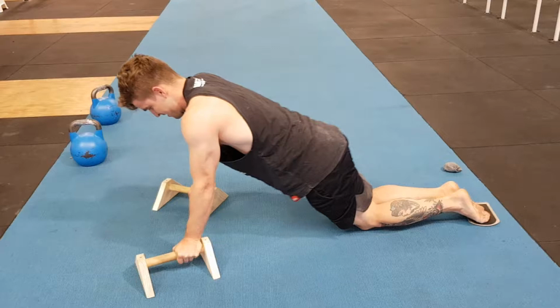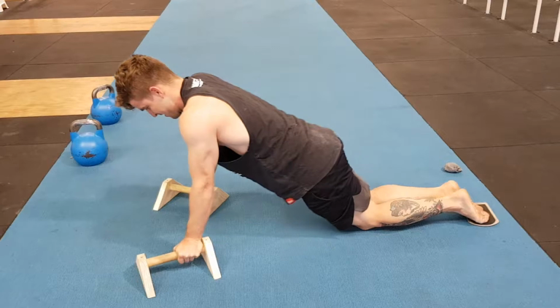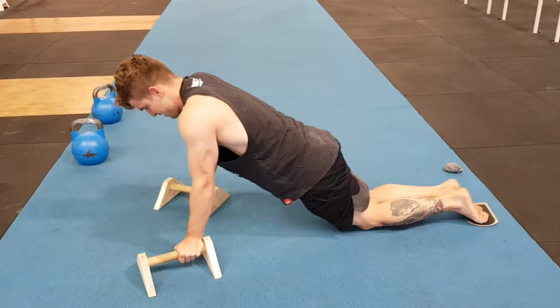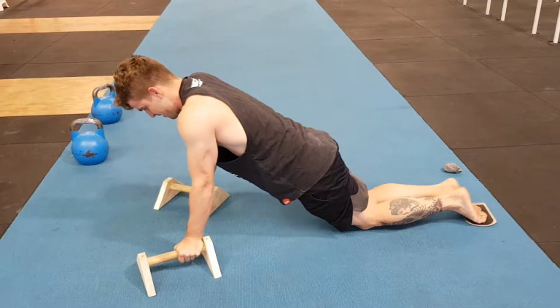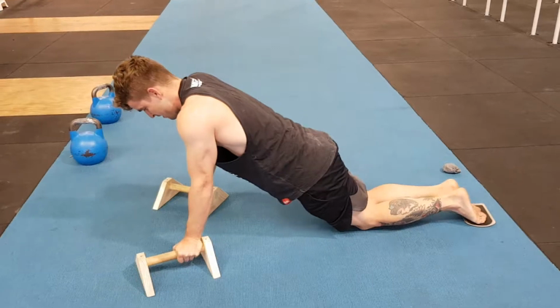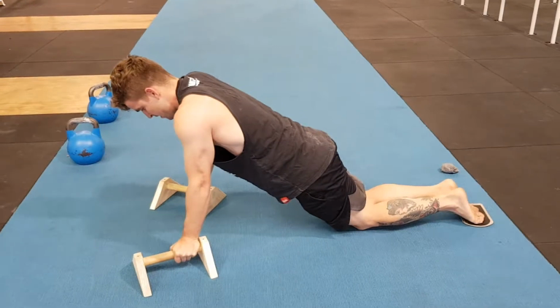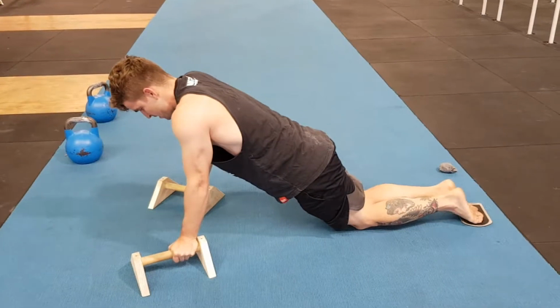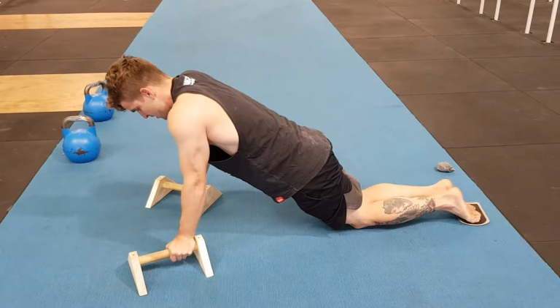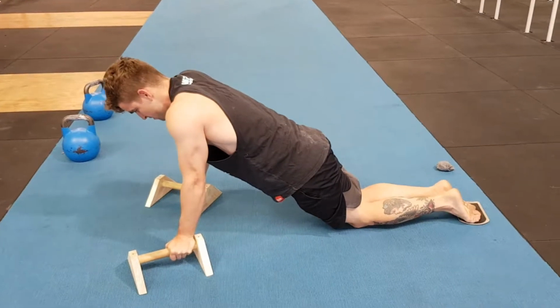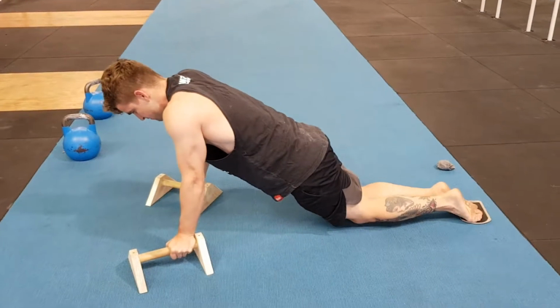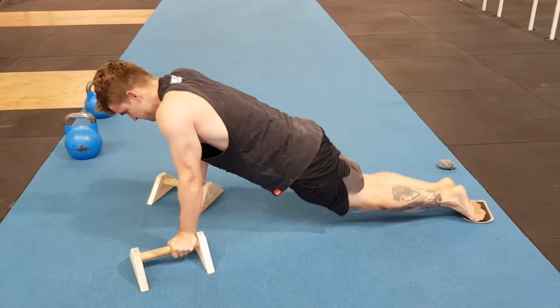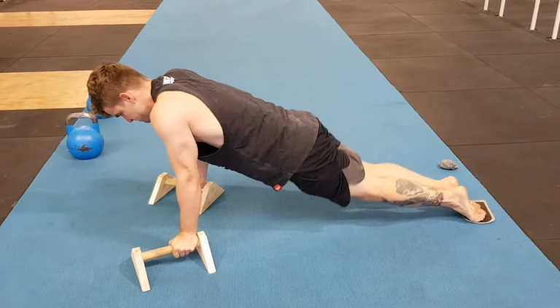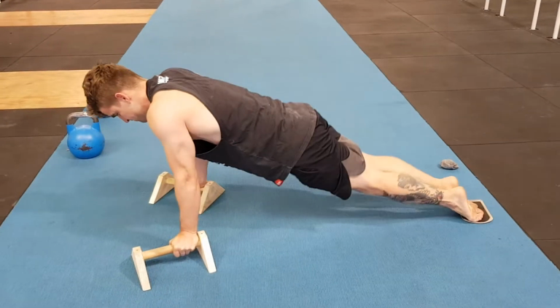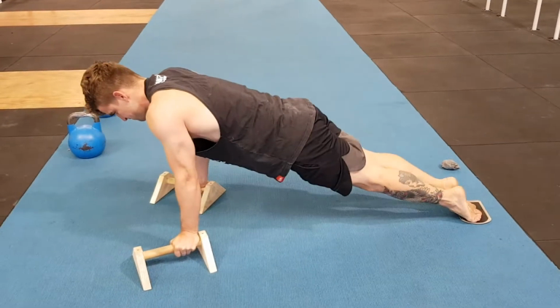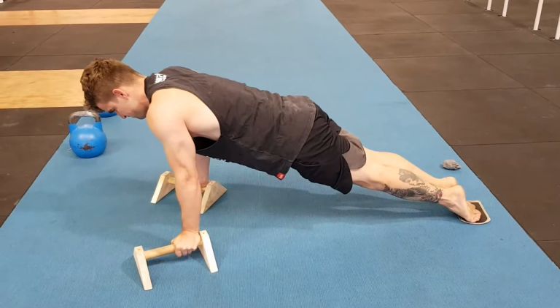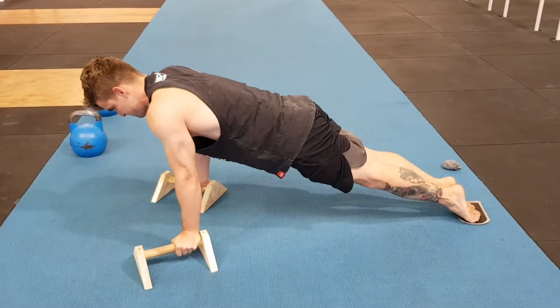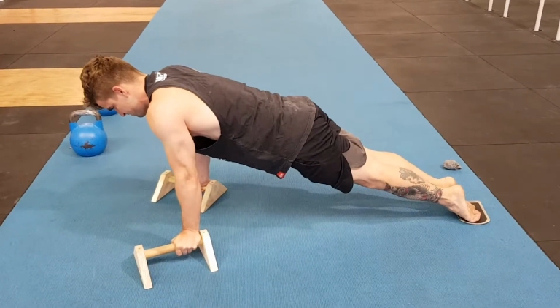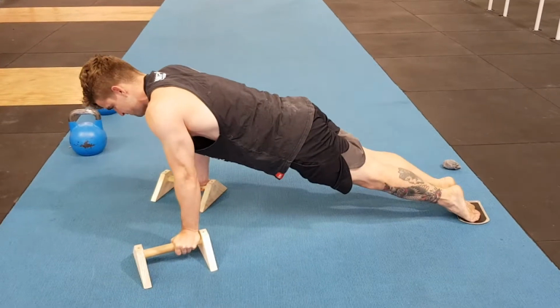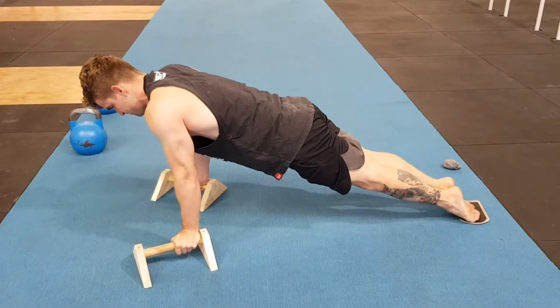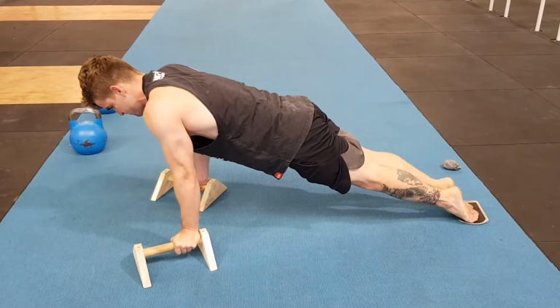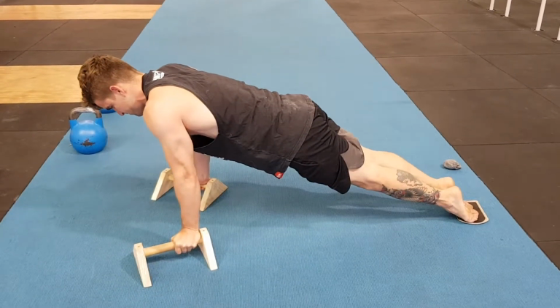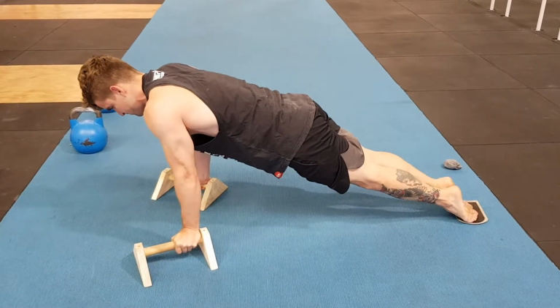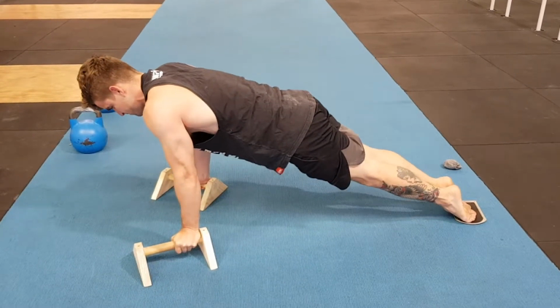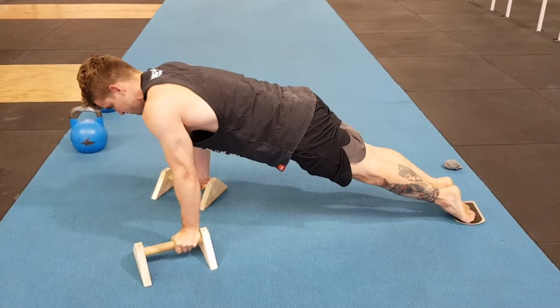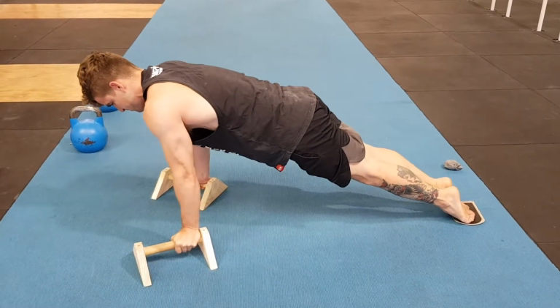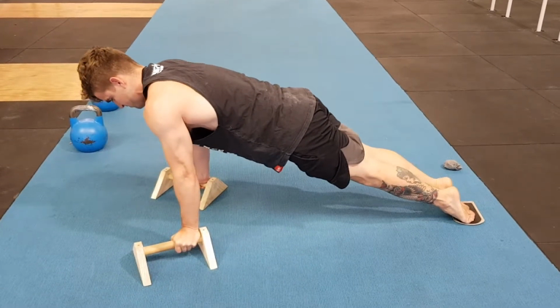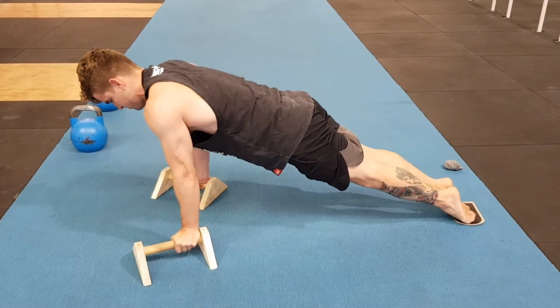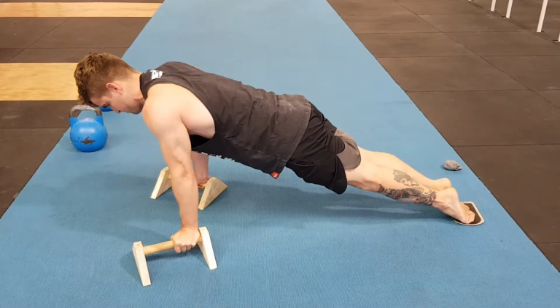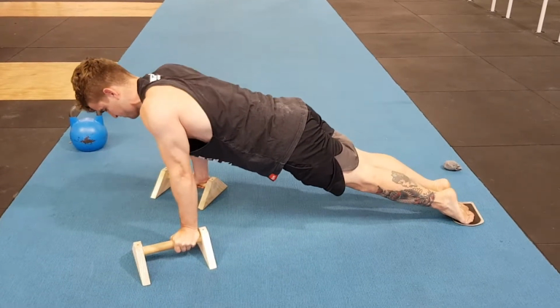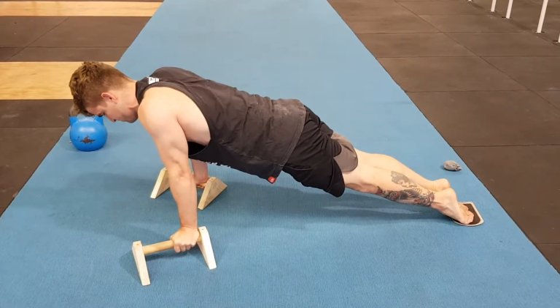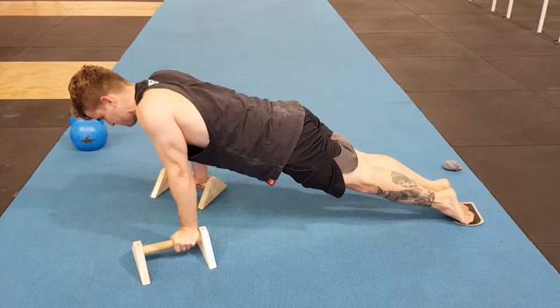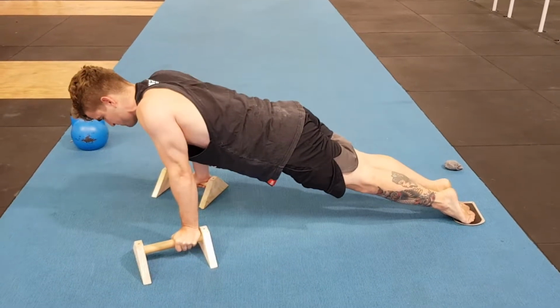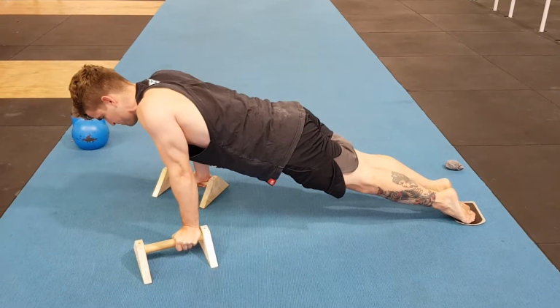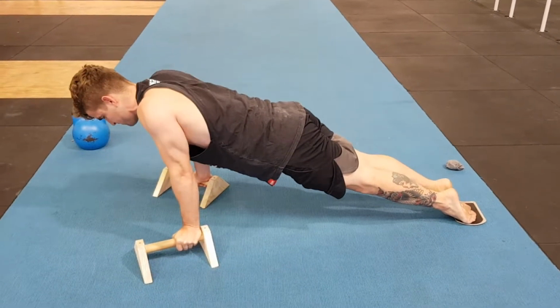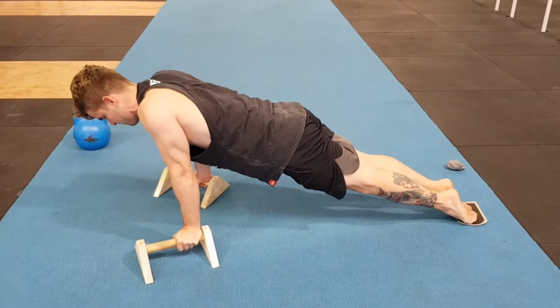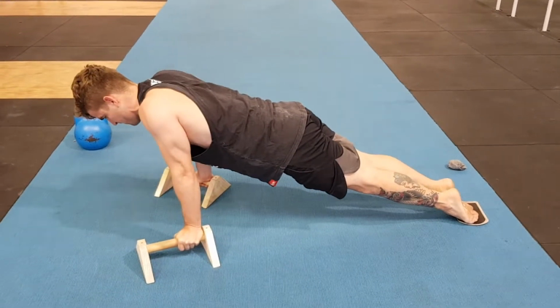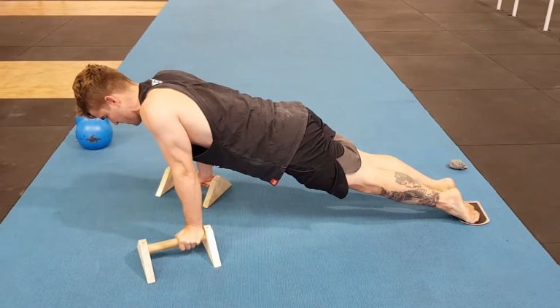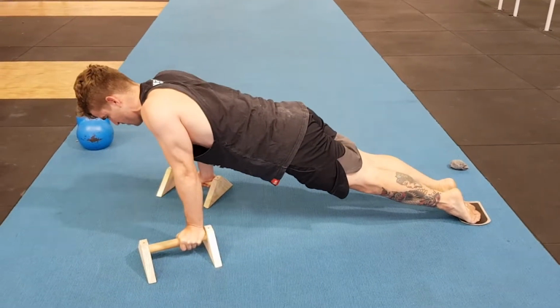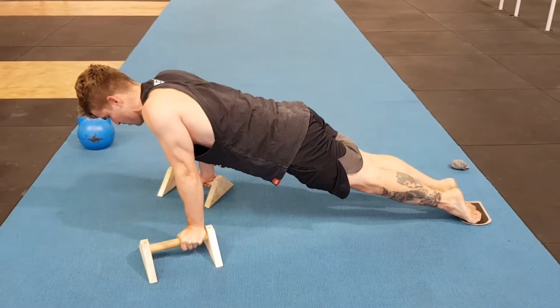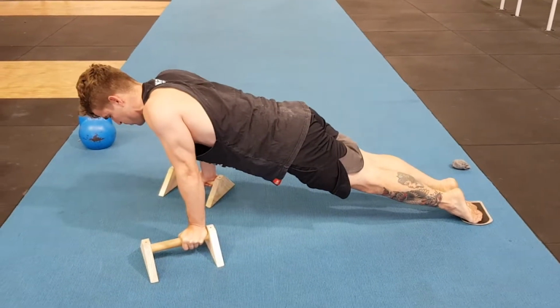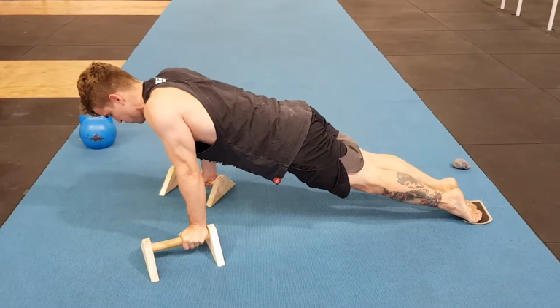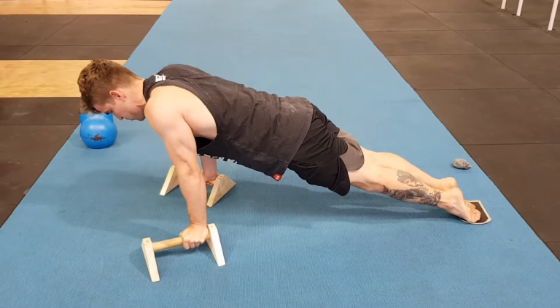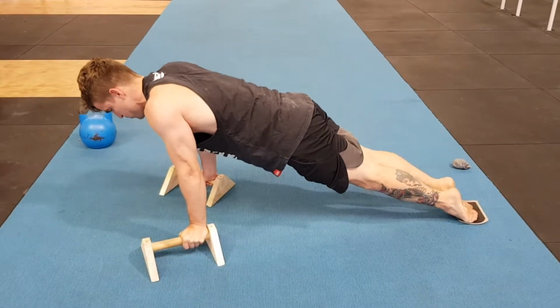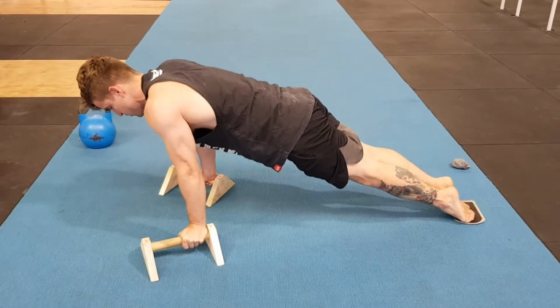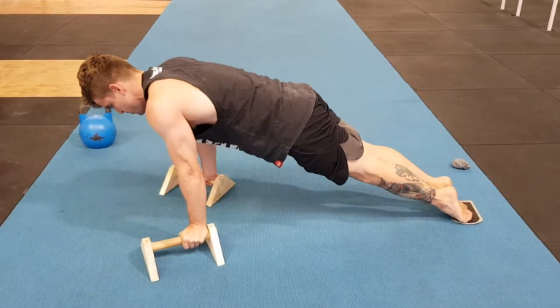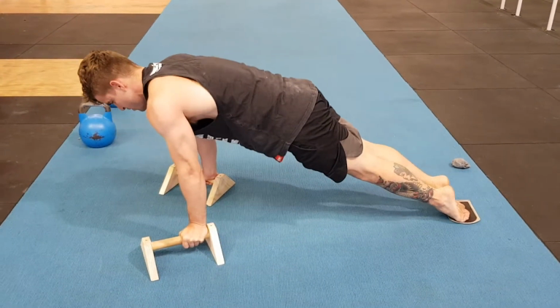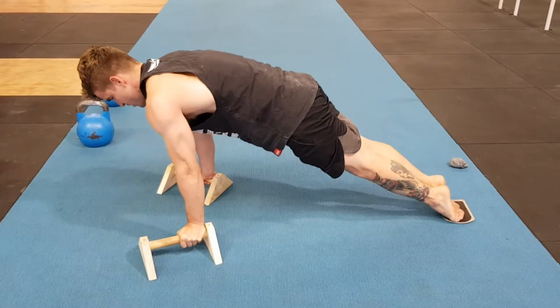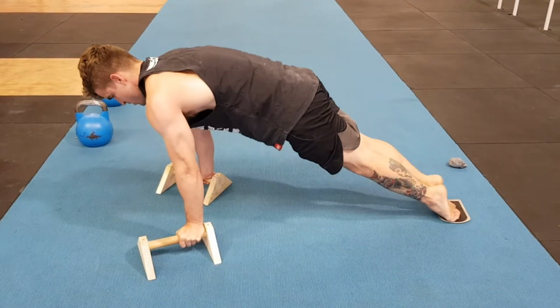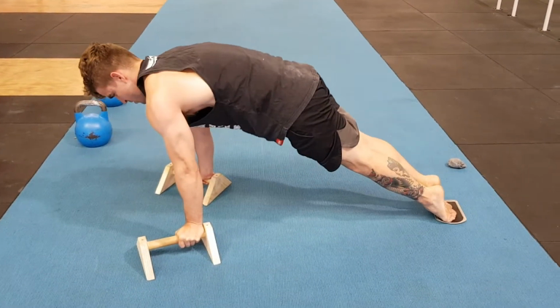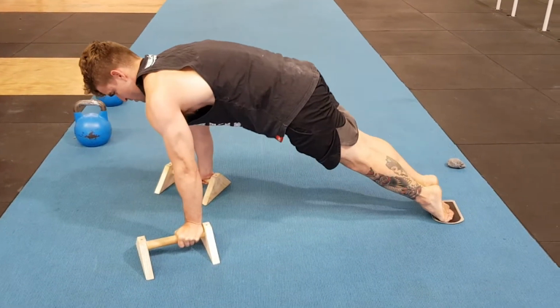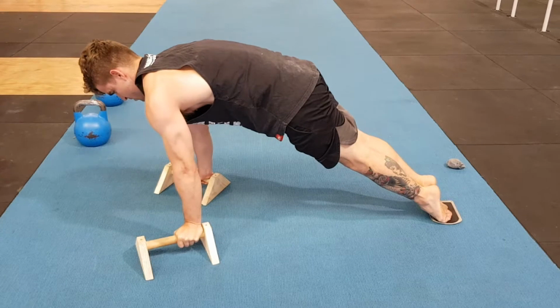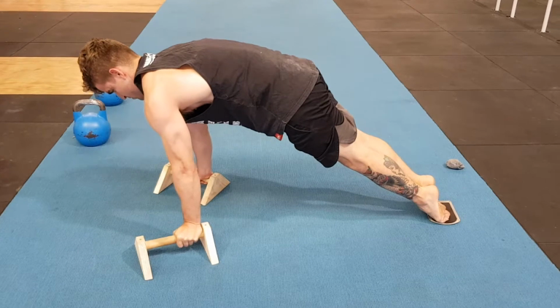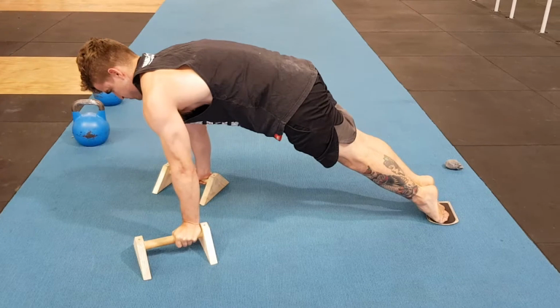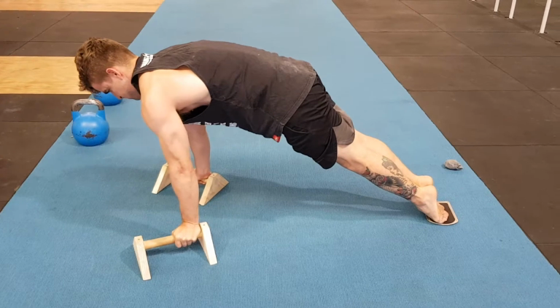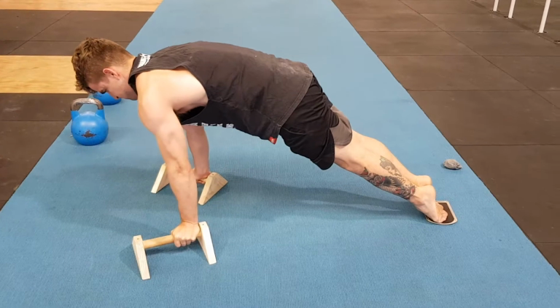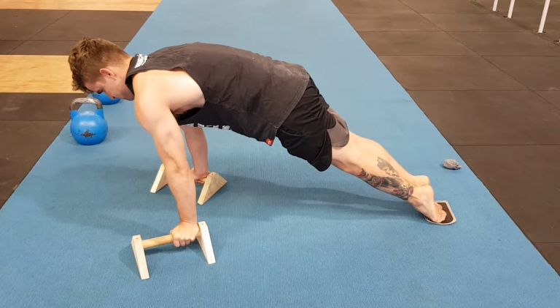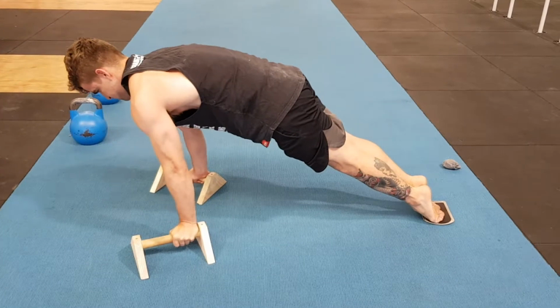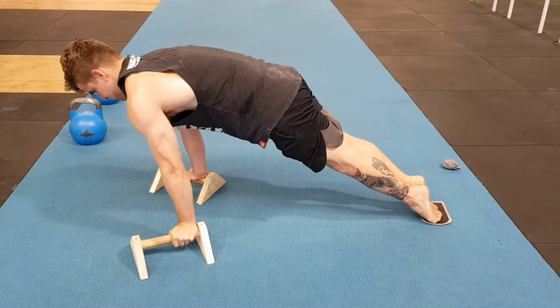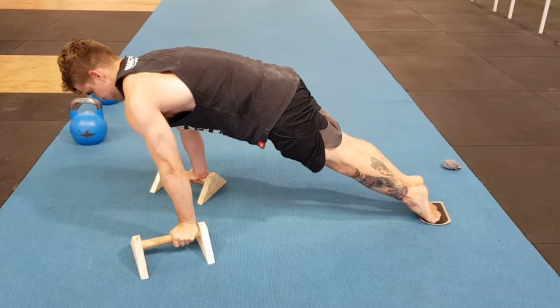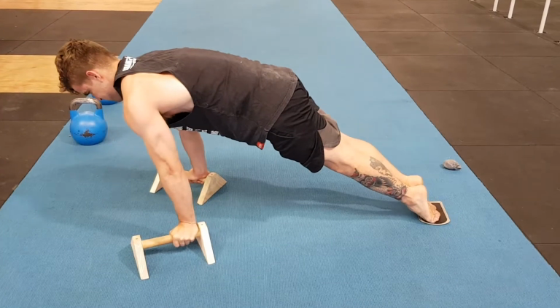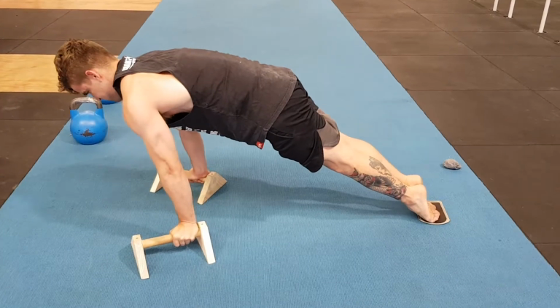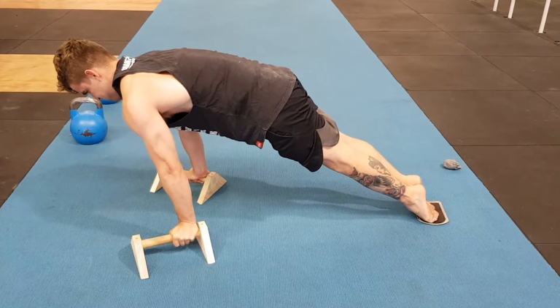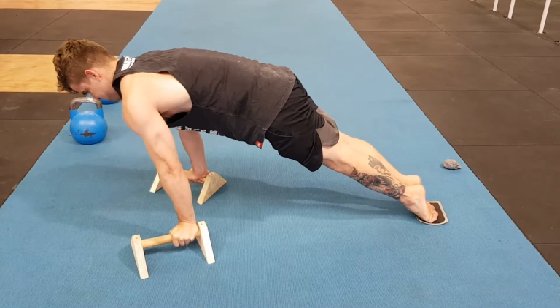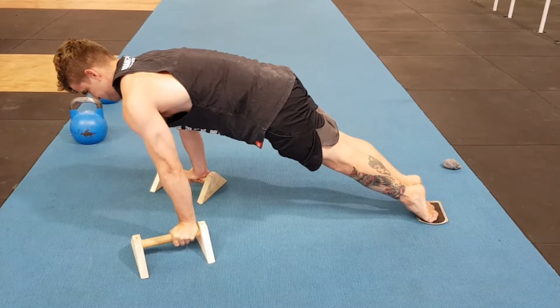Lean forward. Knees up. Retract. And then protract your shoulders. Good. Knees come up.